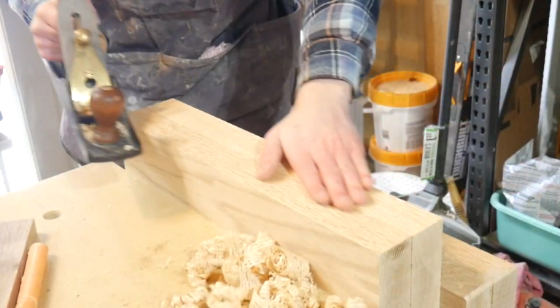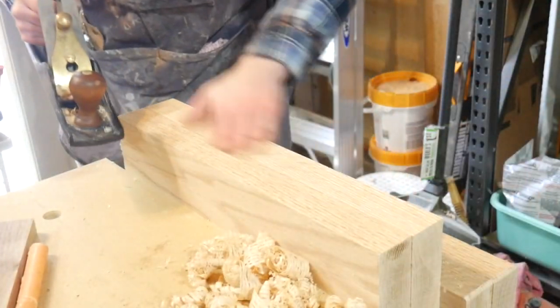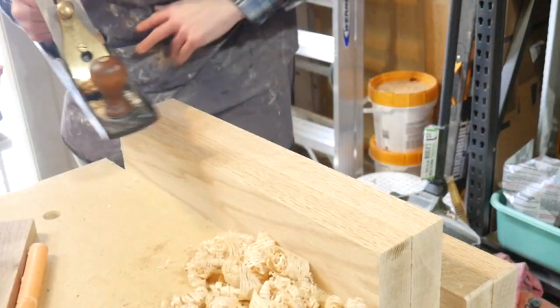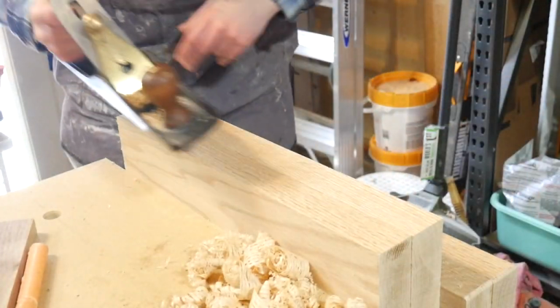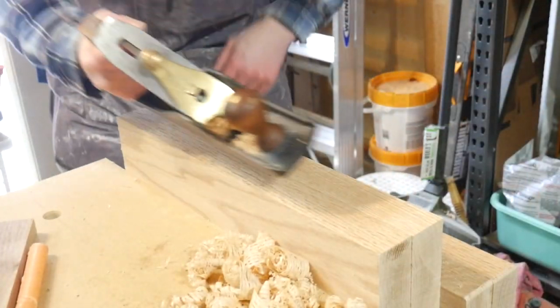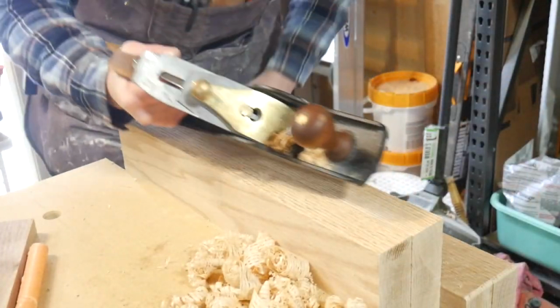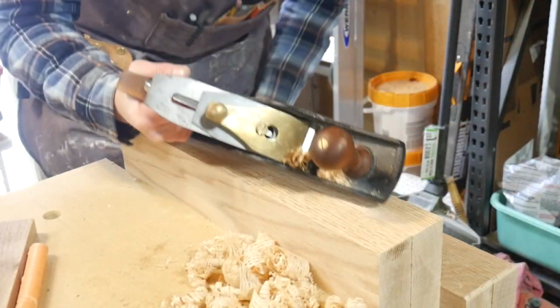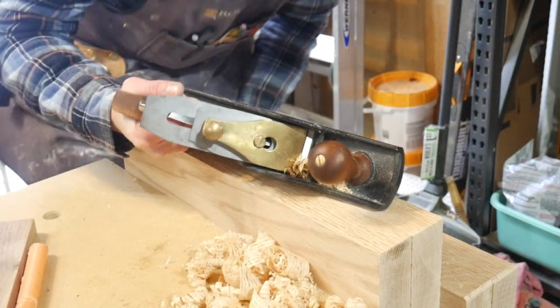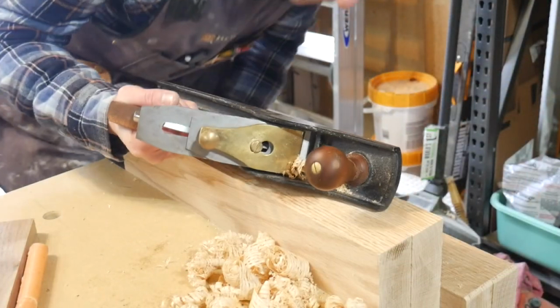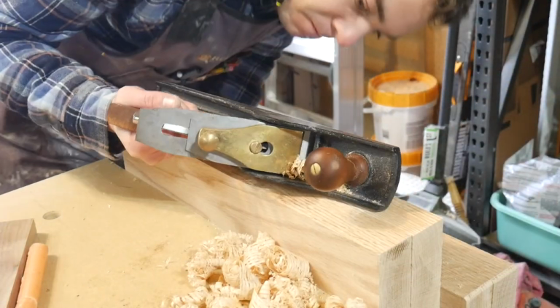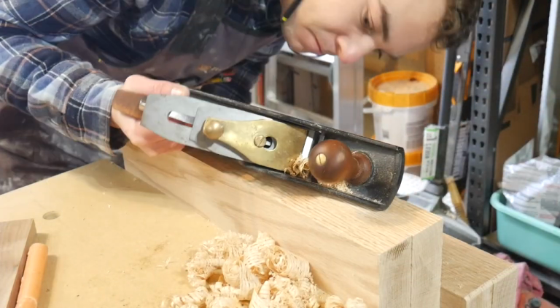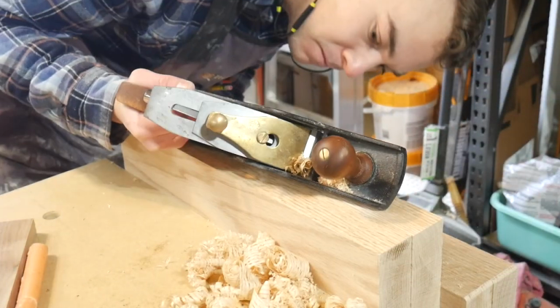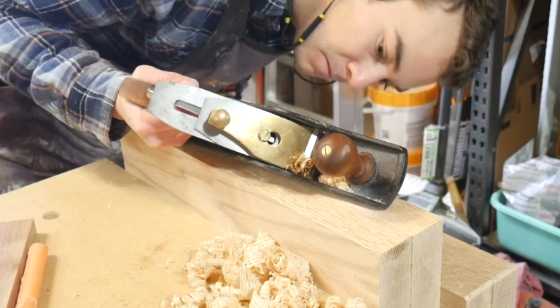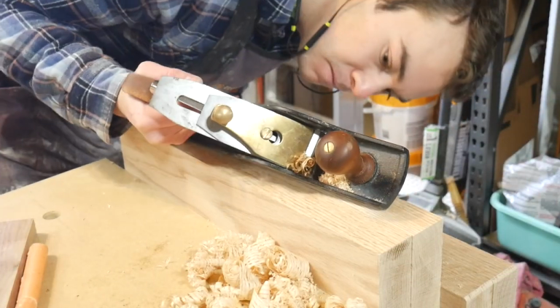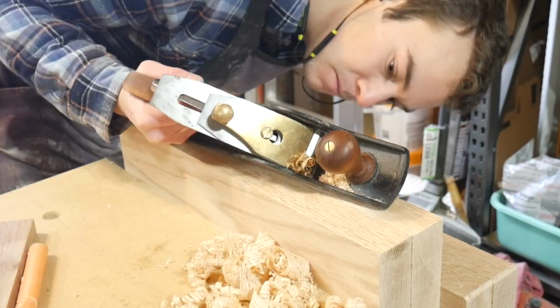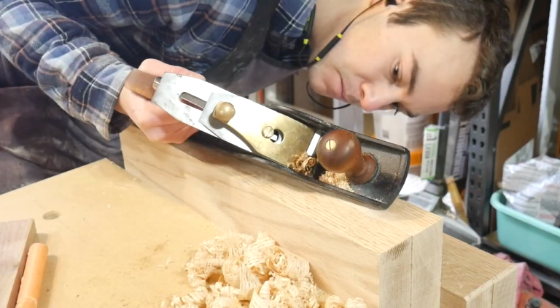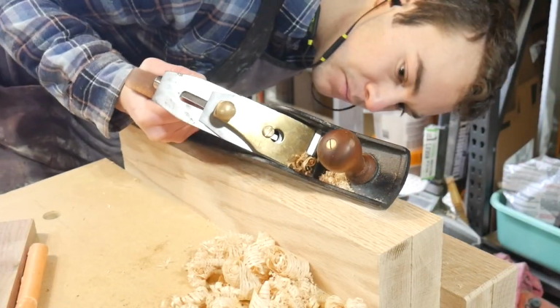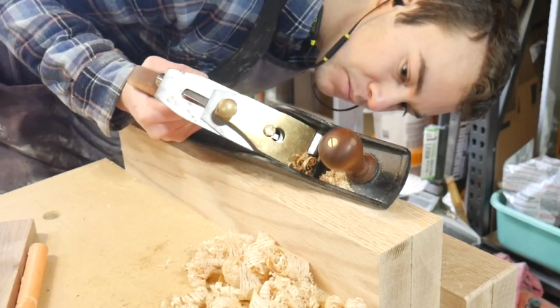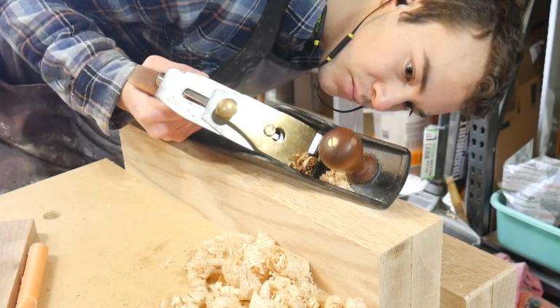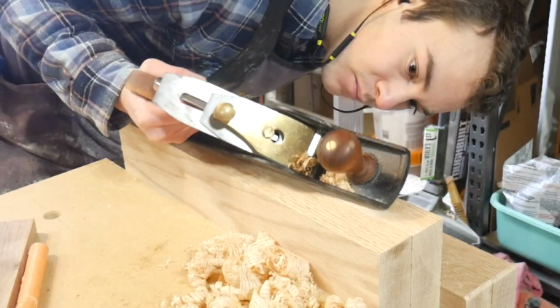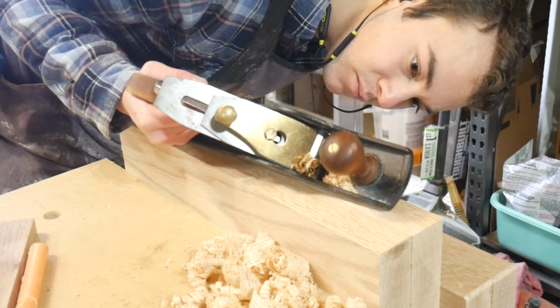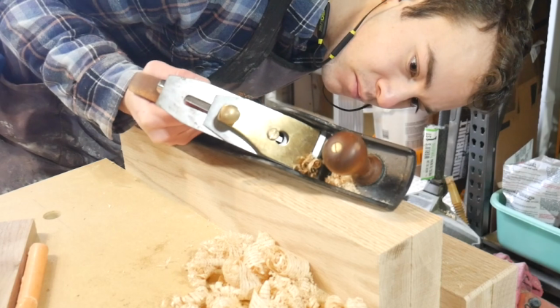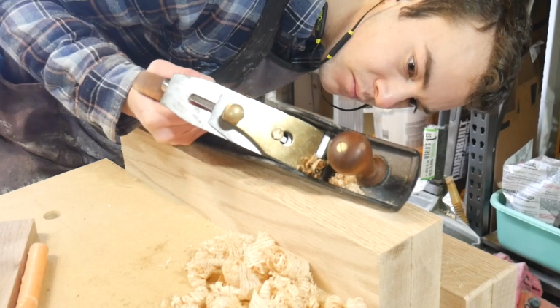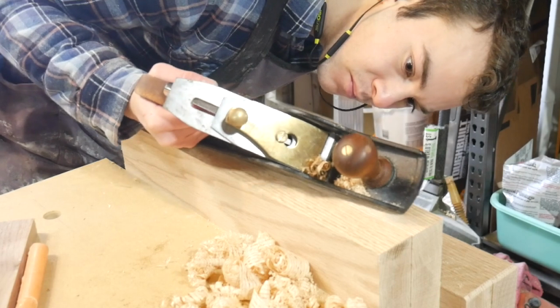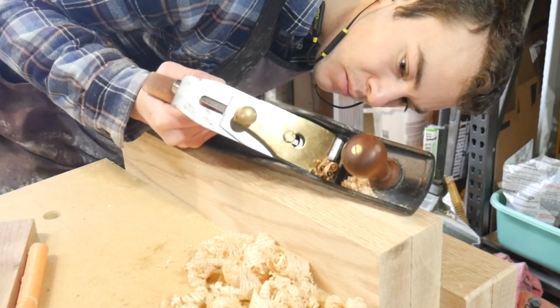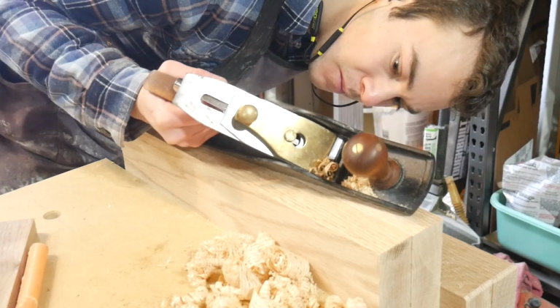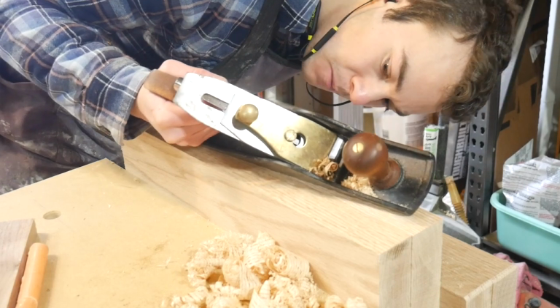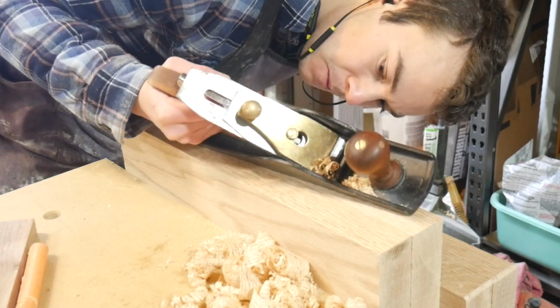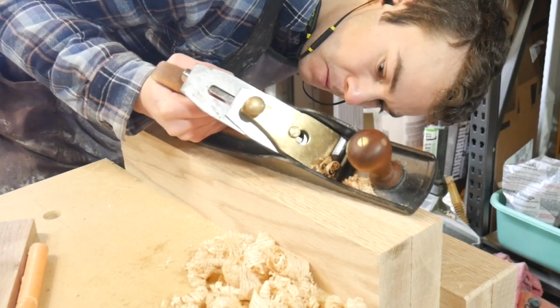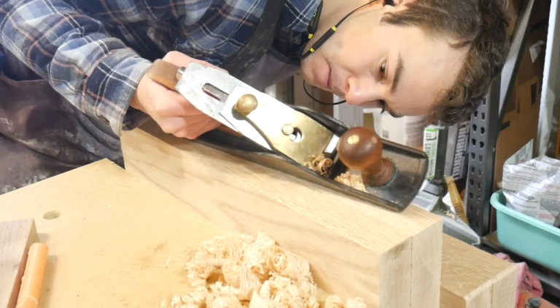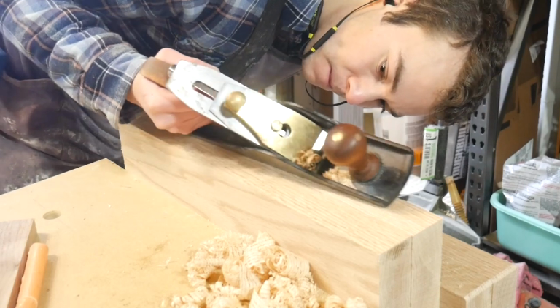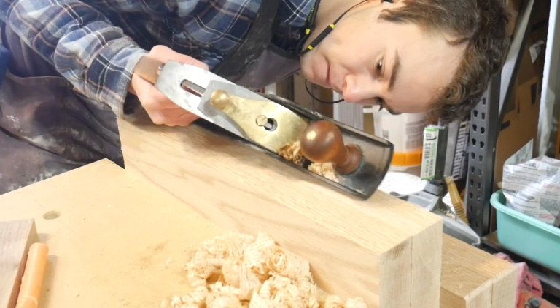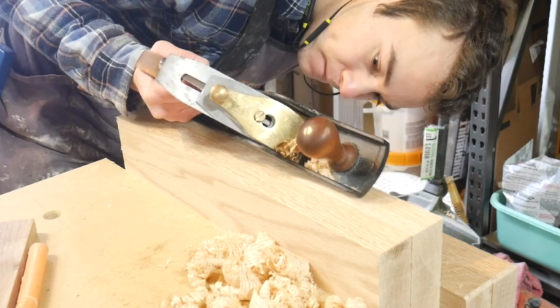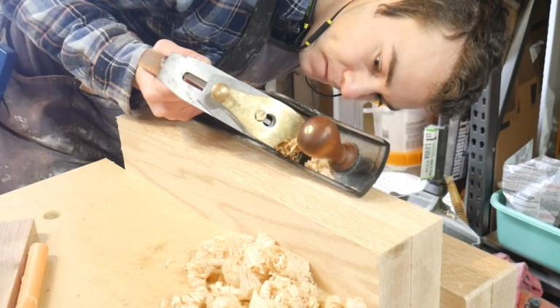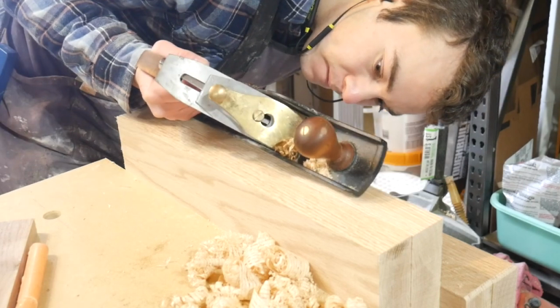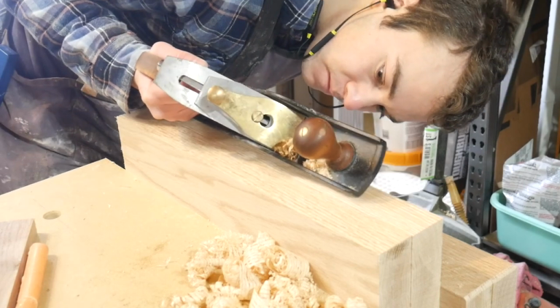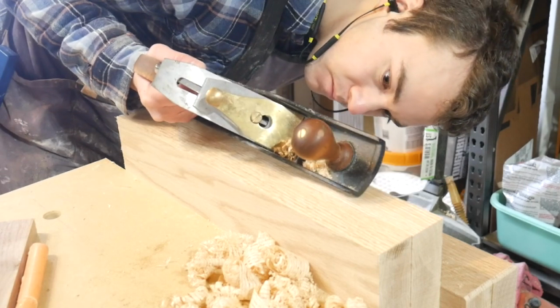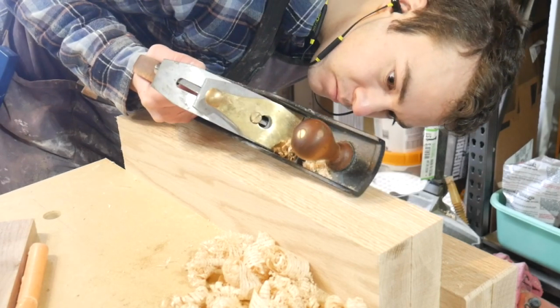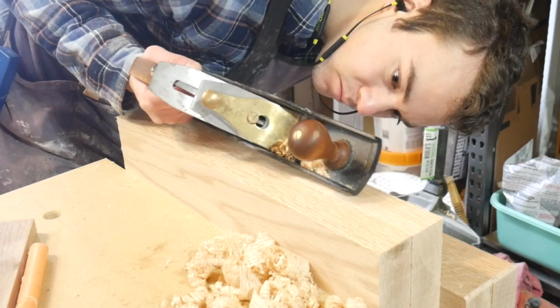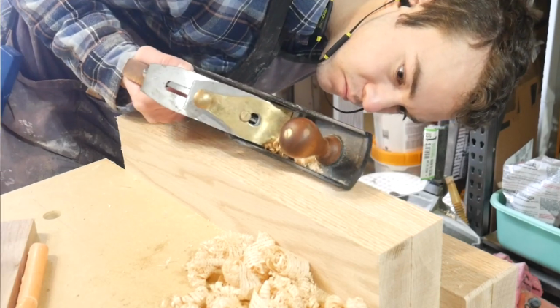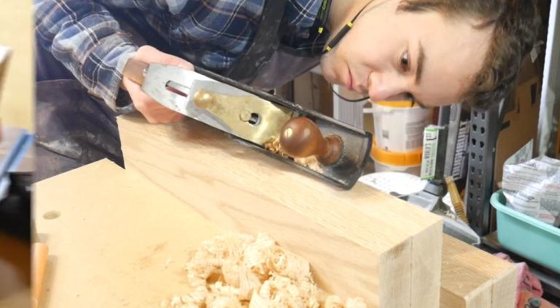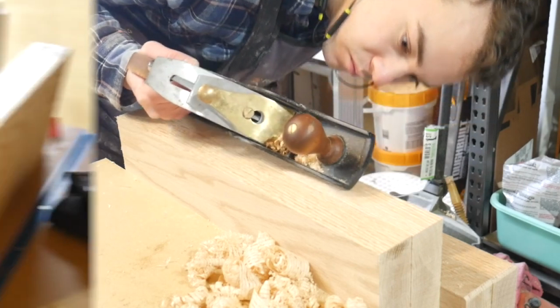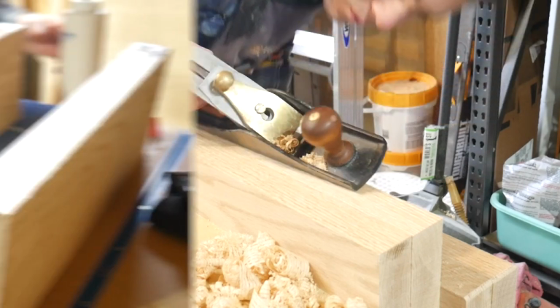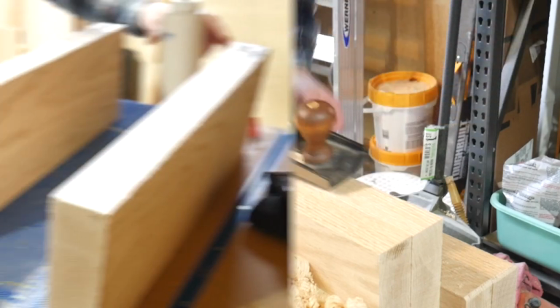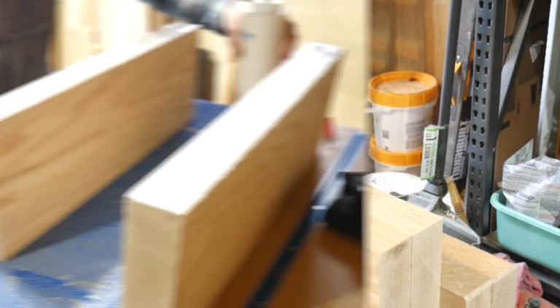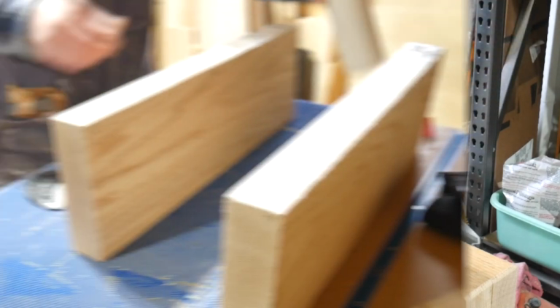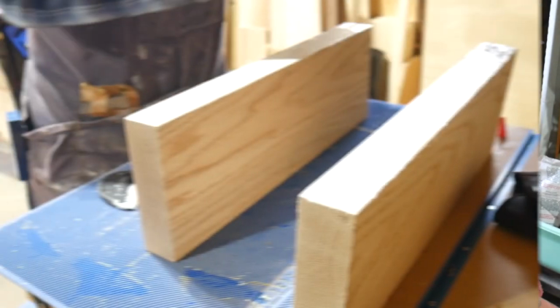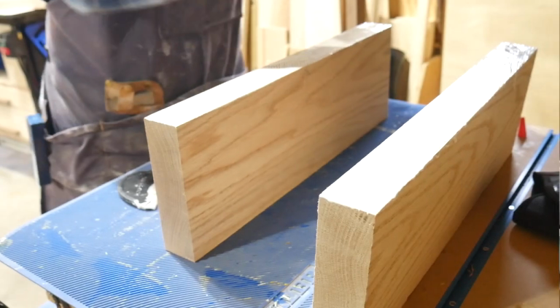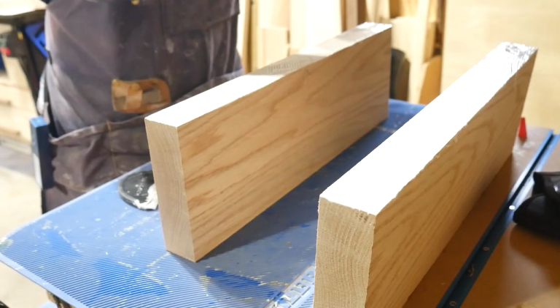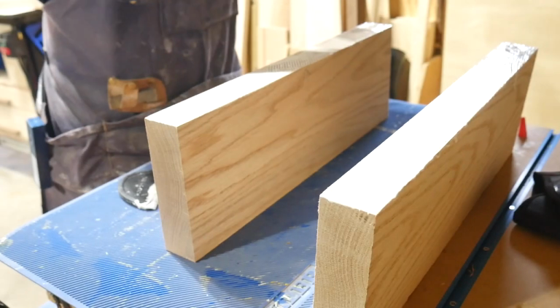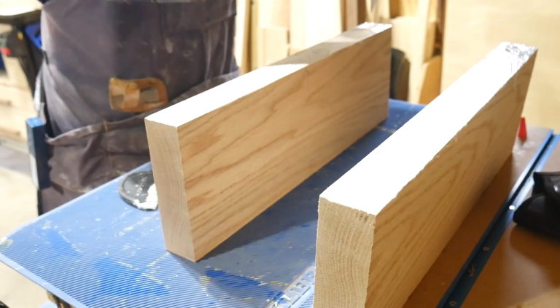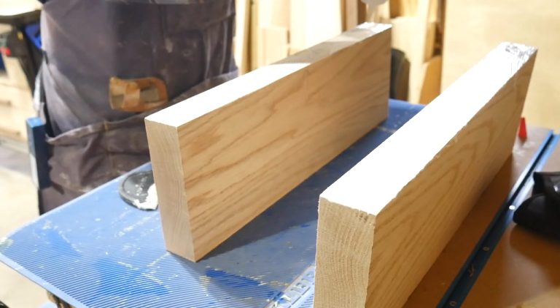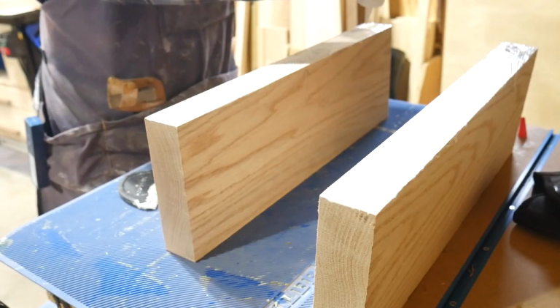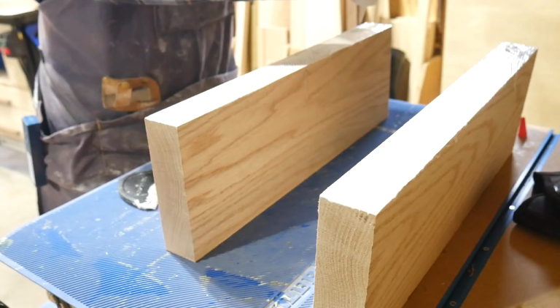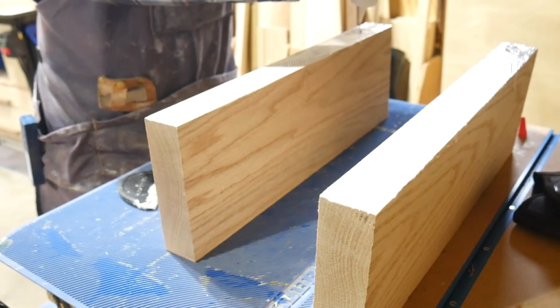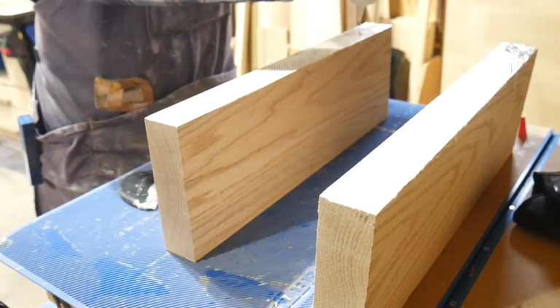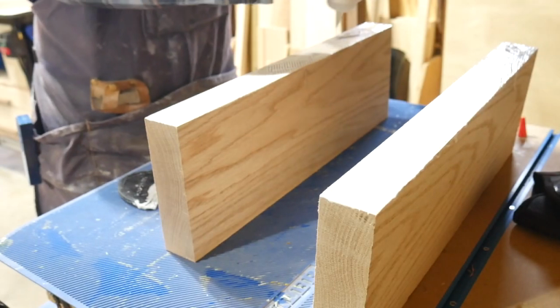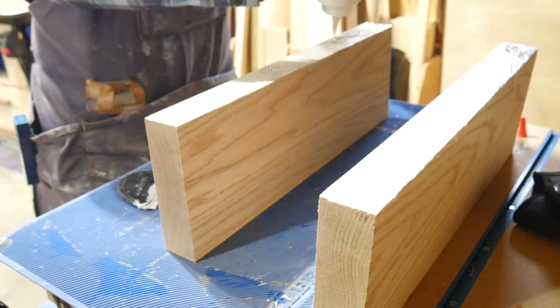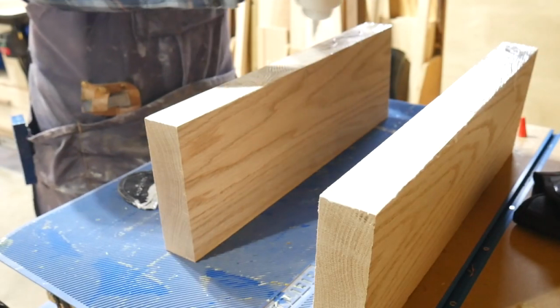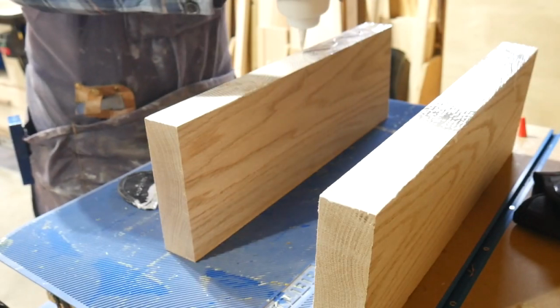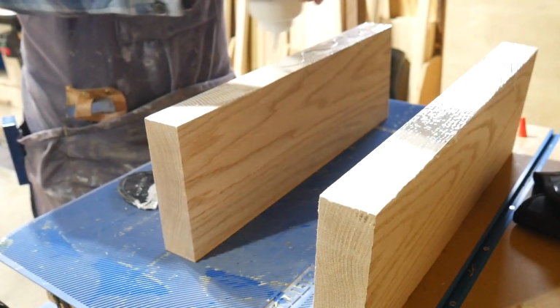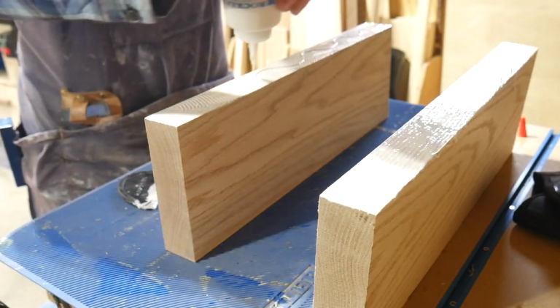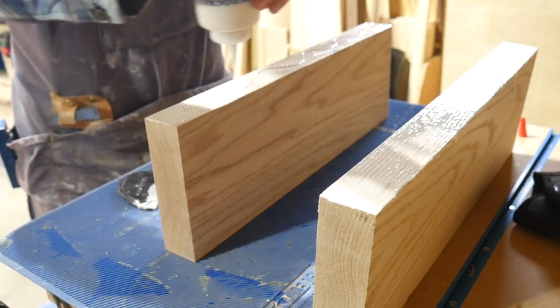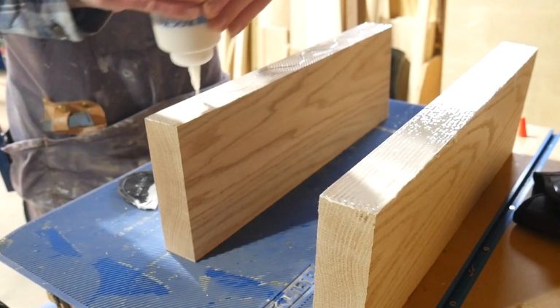It only takes a few passes to get it flat, and then I just use the sole of my plane to check for any spots. And once it looks good, I continue on to the glue up.